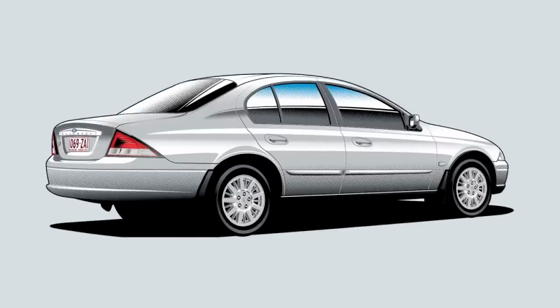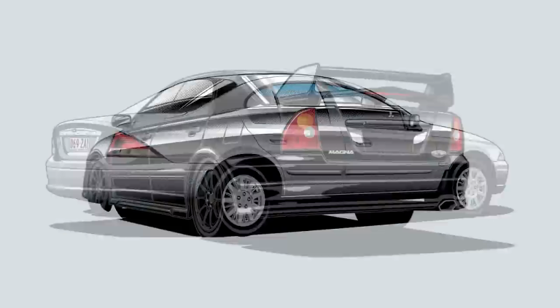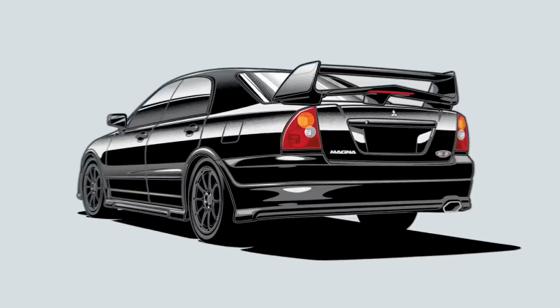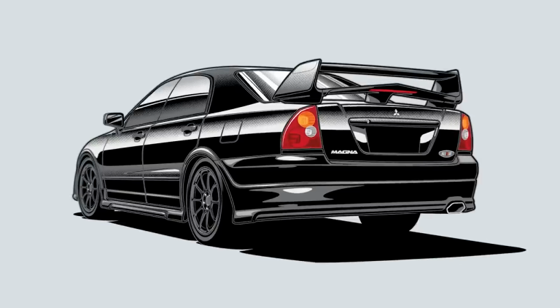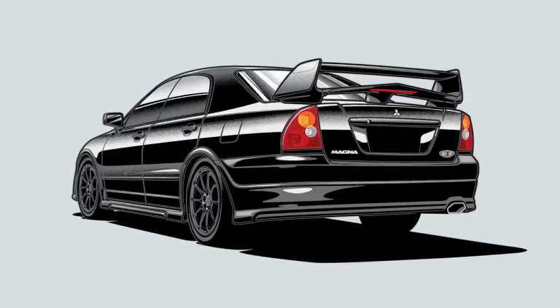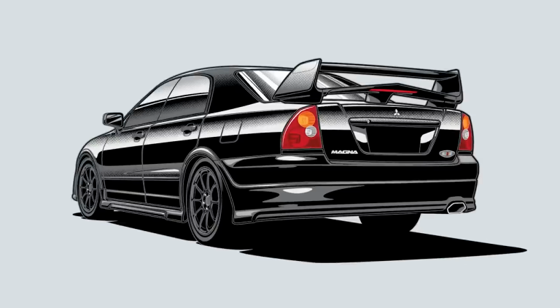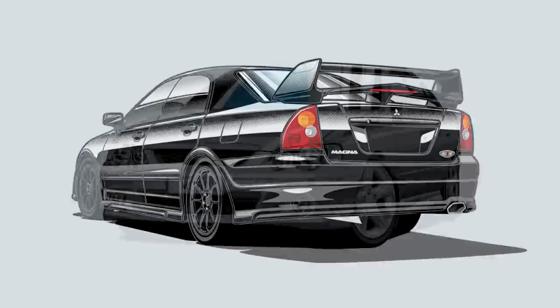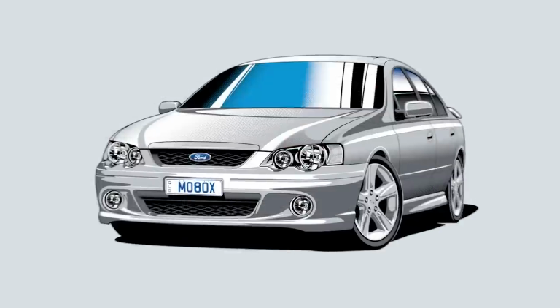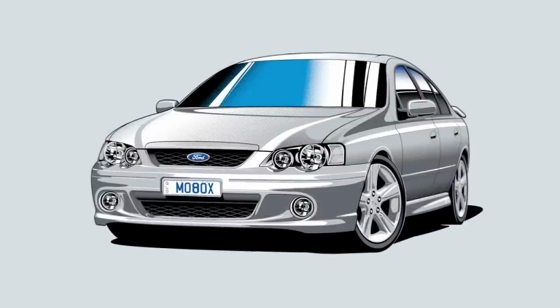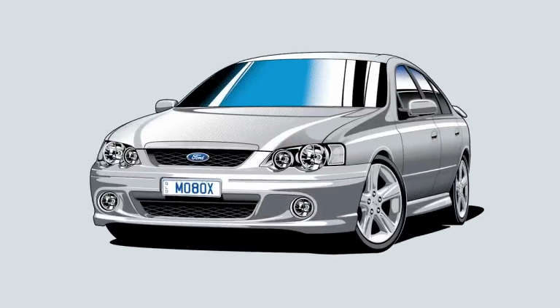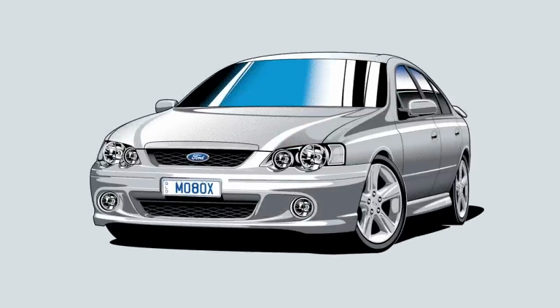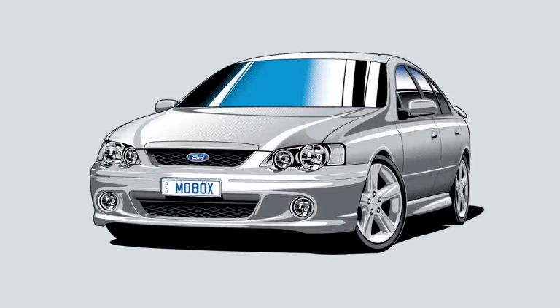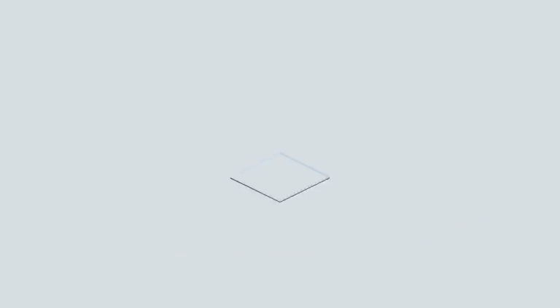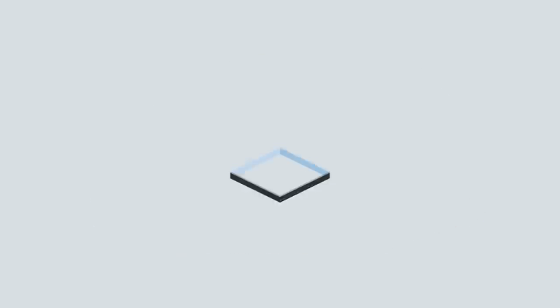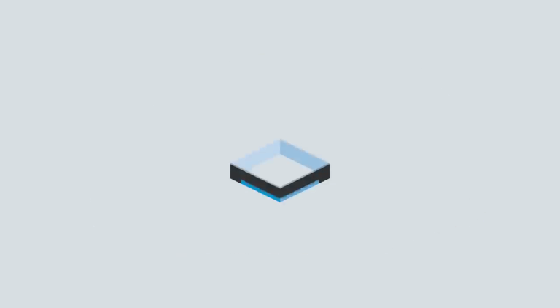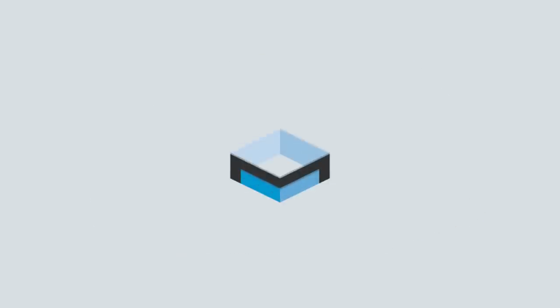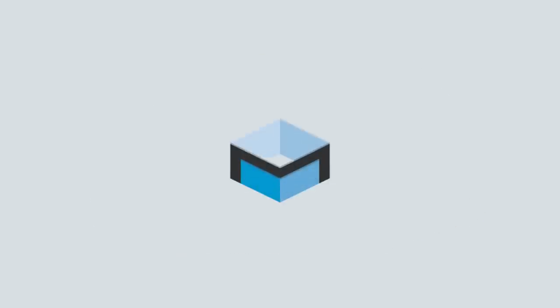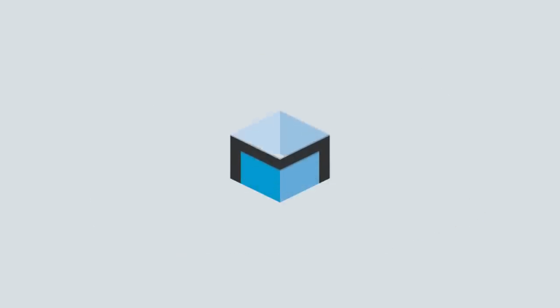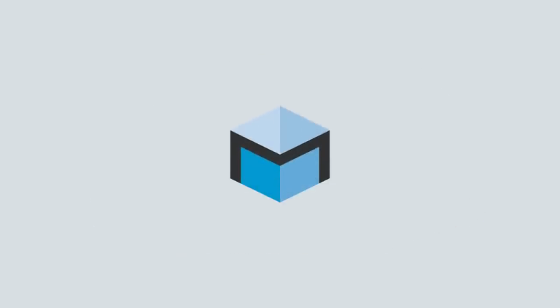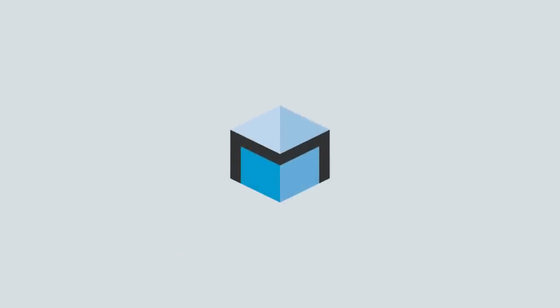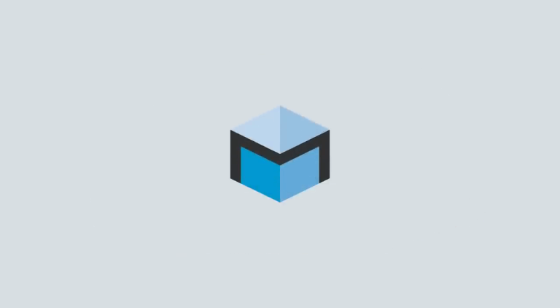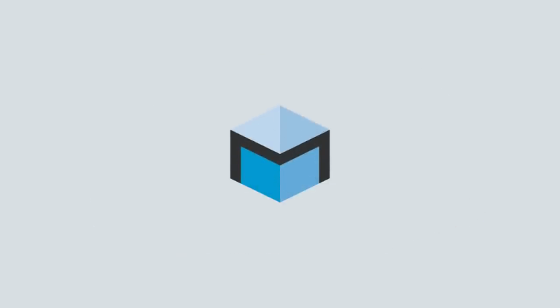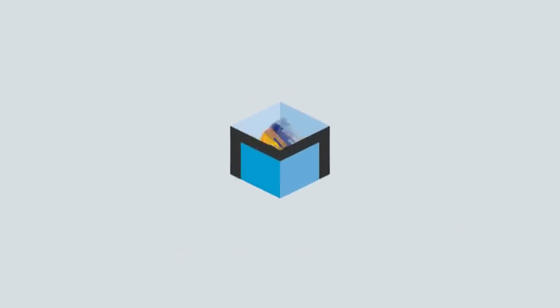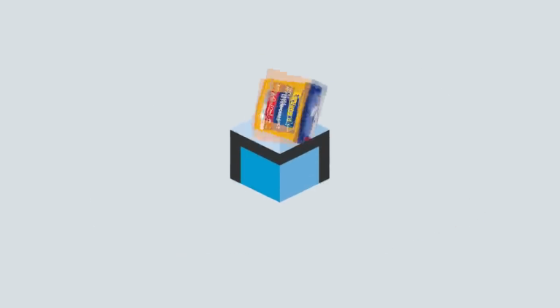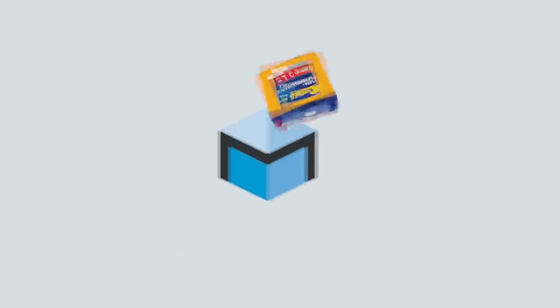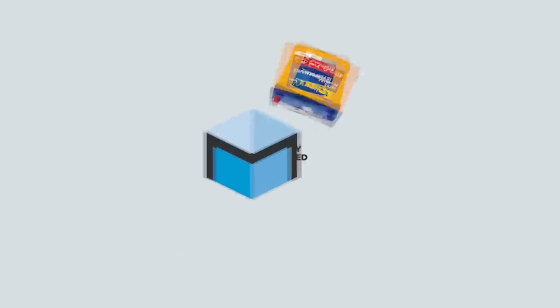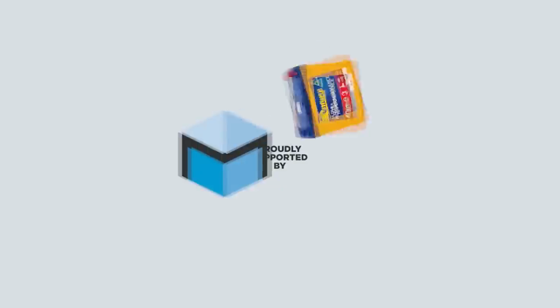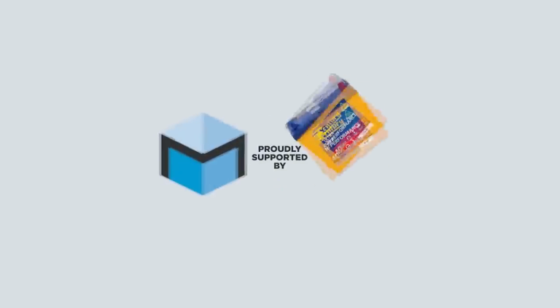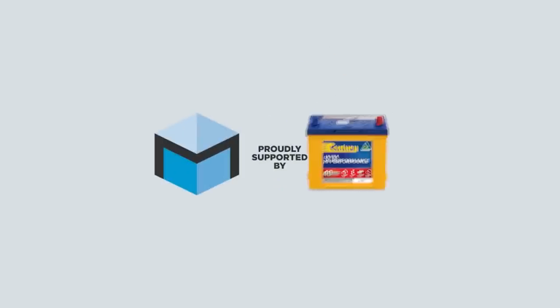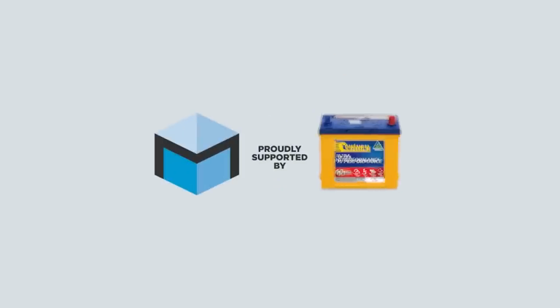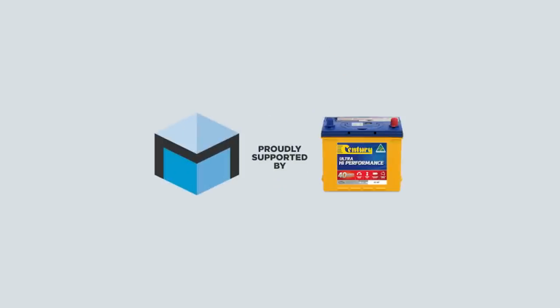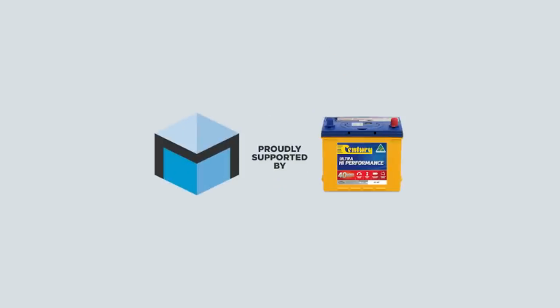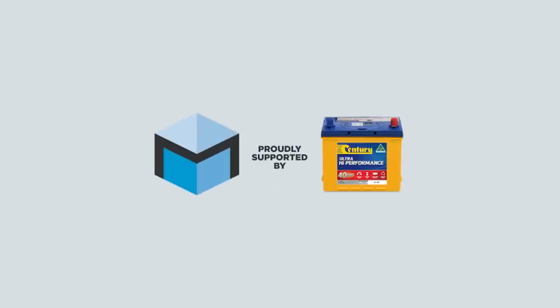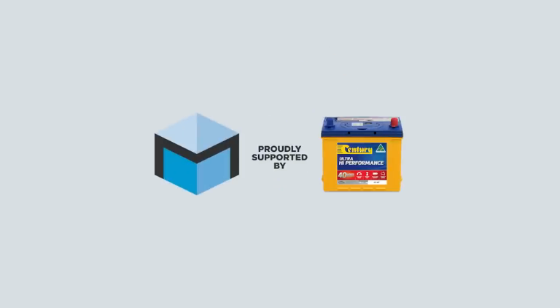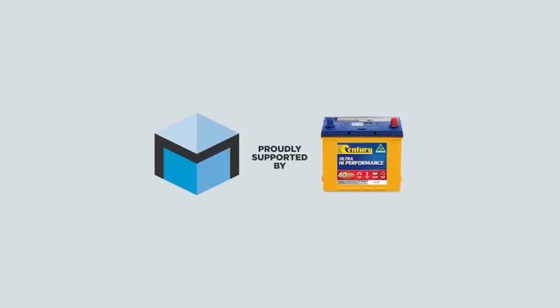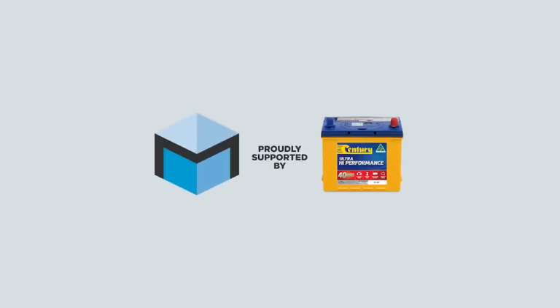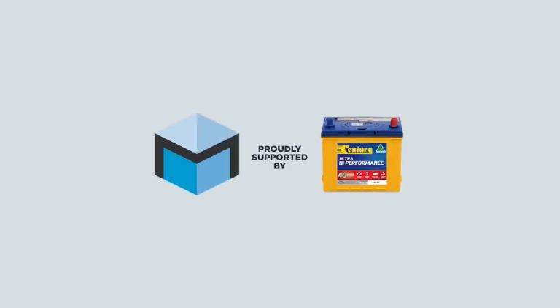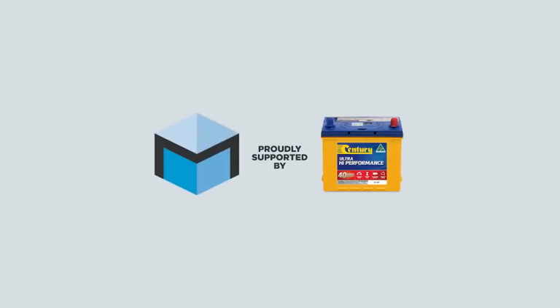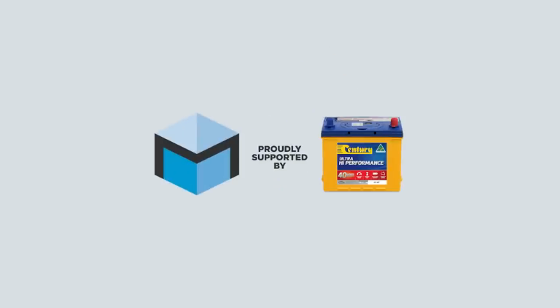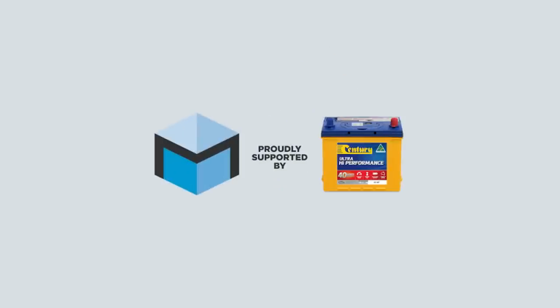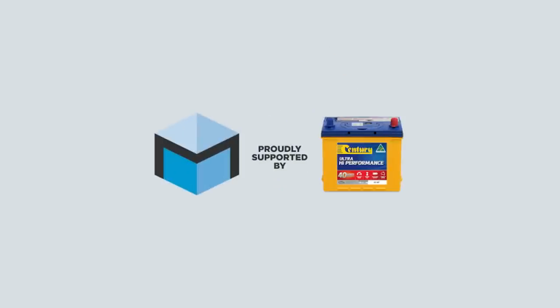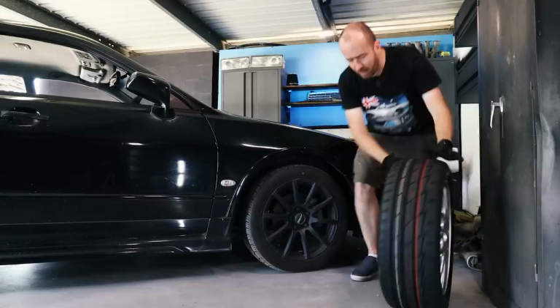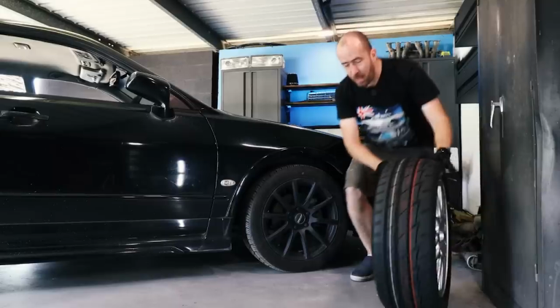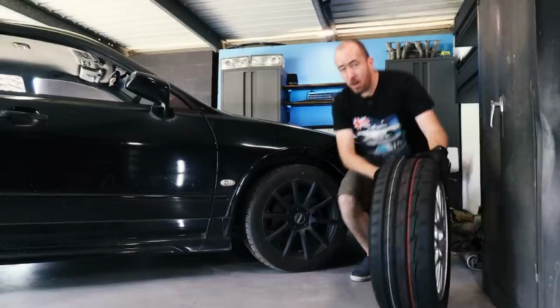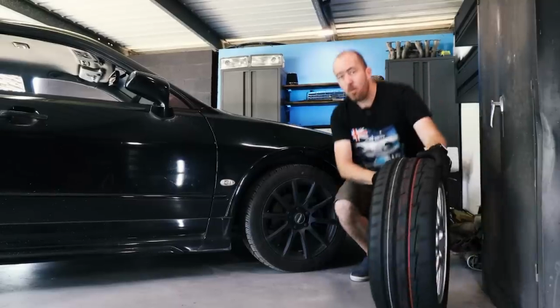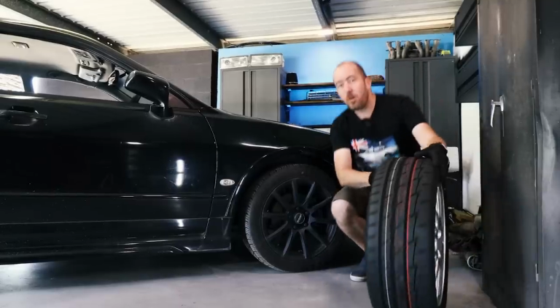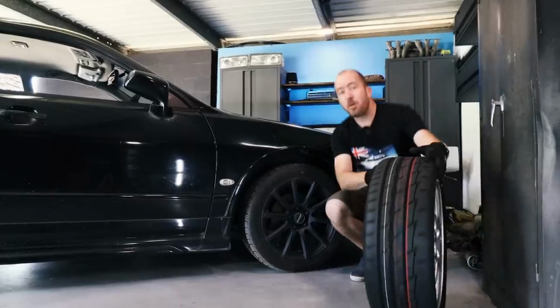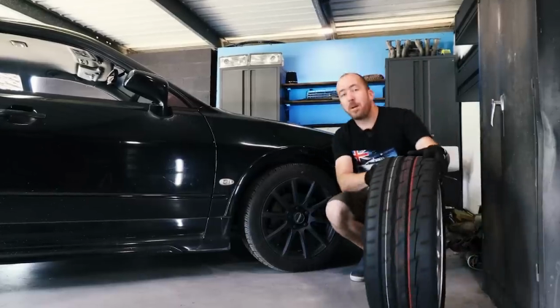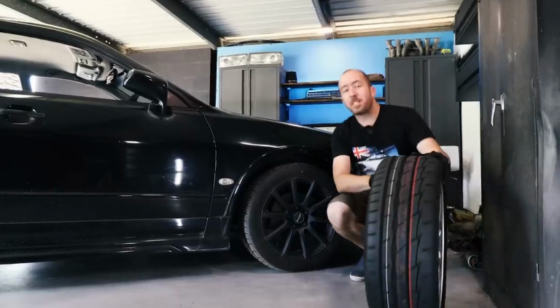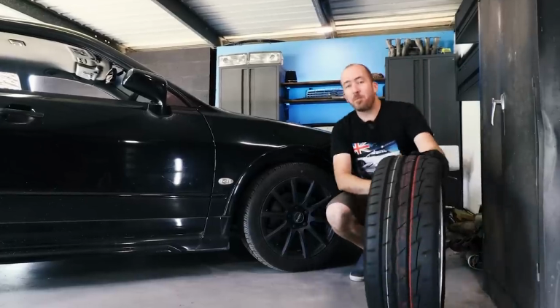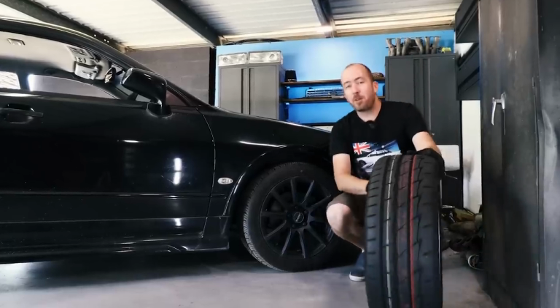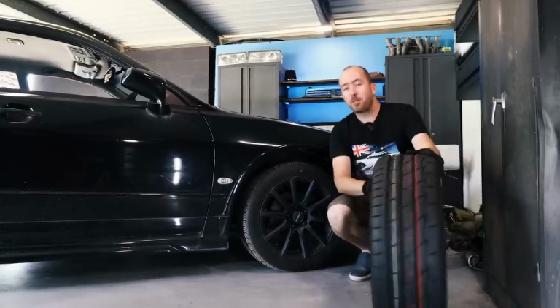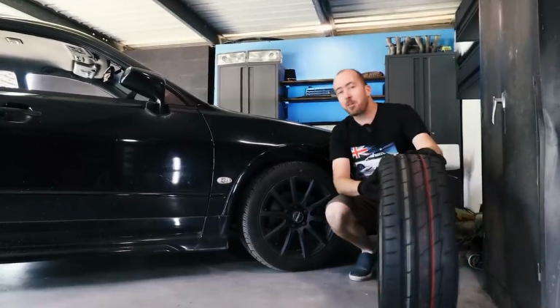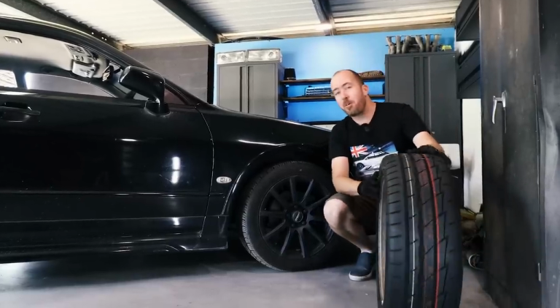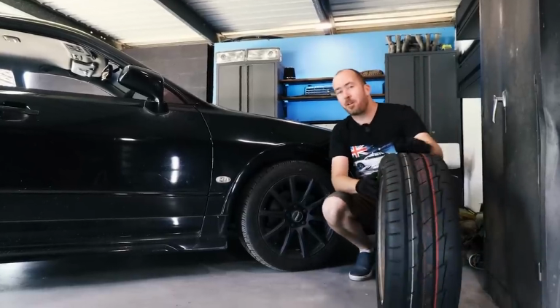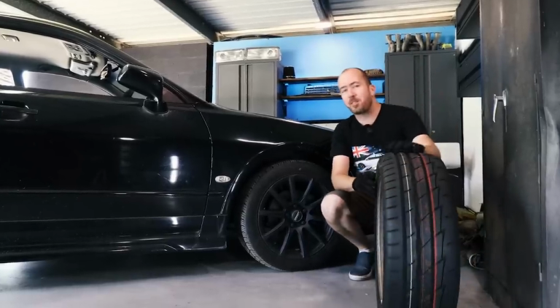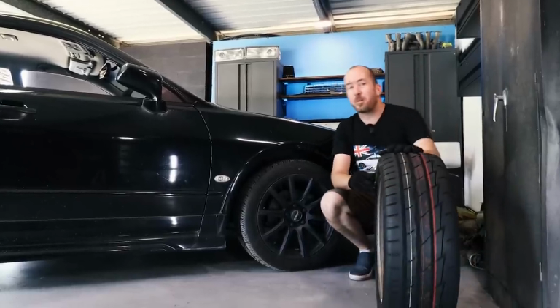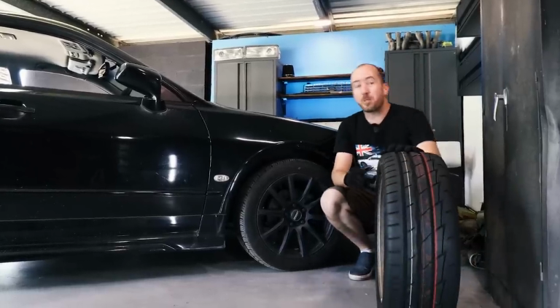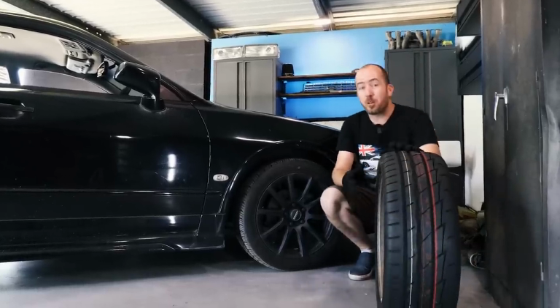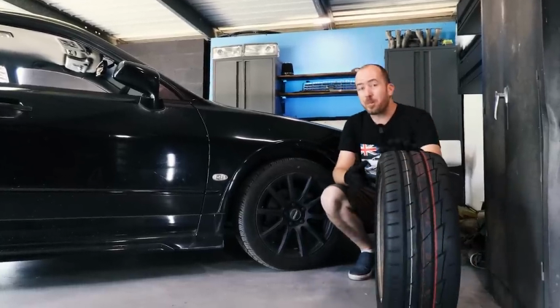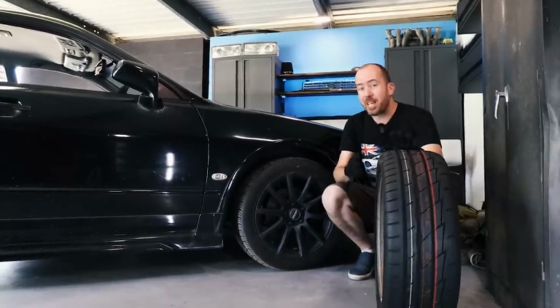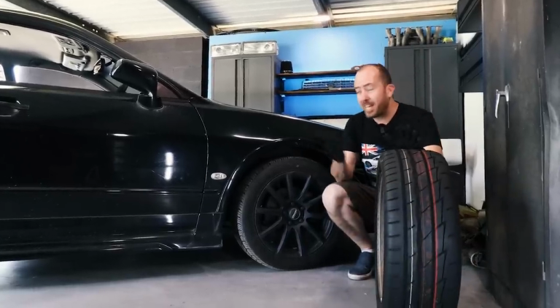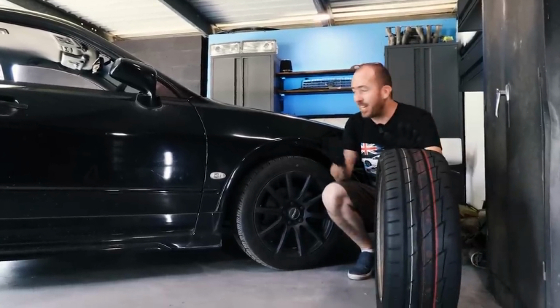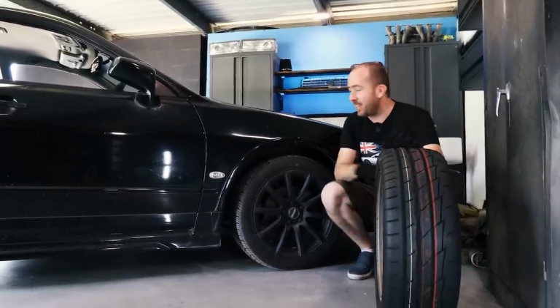This episode of Motoring Box is proudly supported by Centrin Batteries. Welcome back to Motoring Box. I'm Sean McKellar.